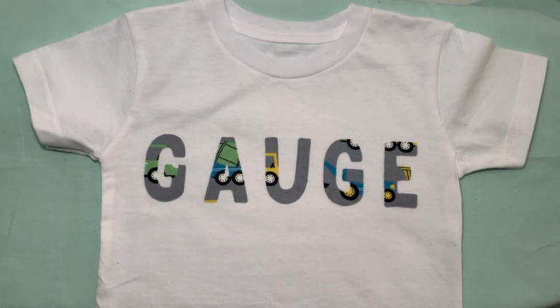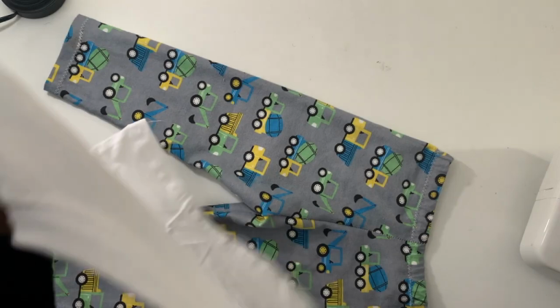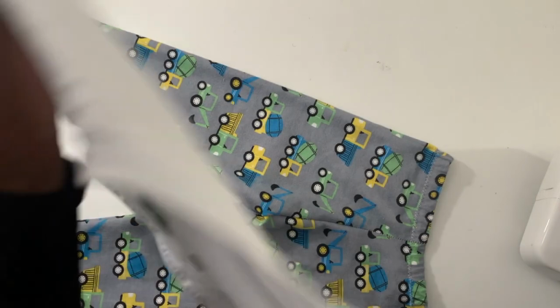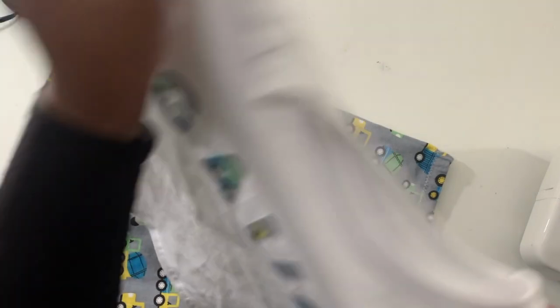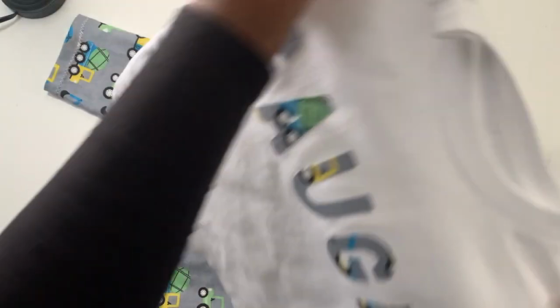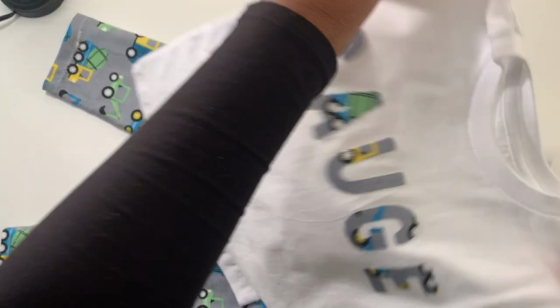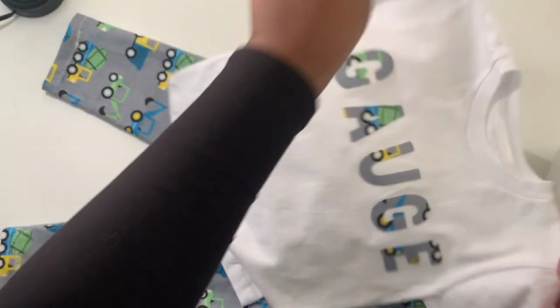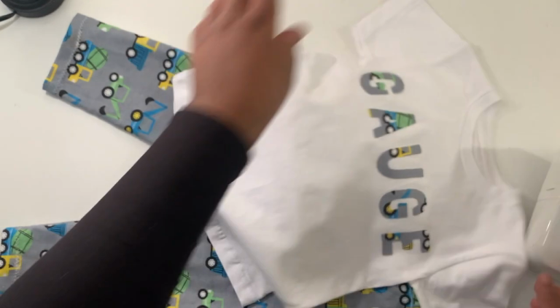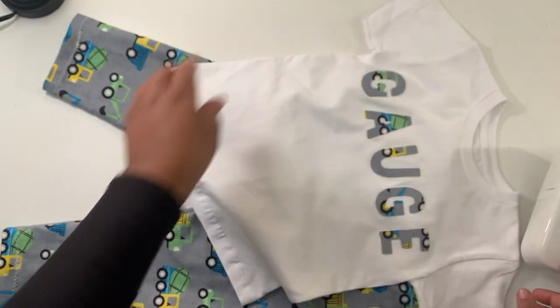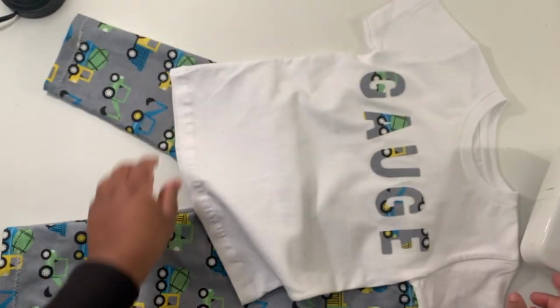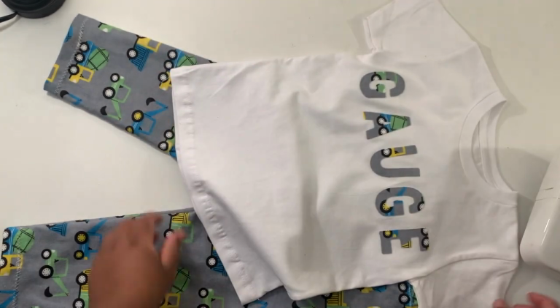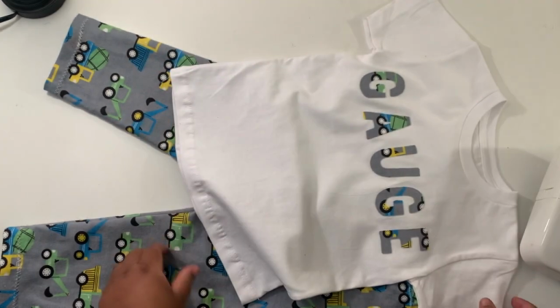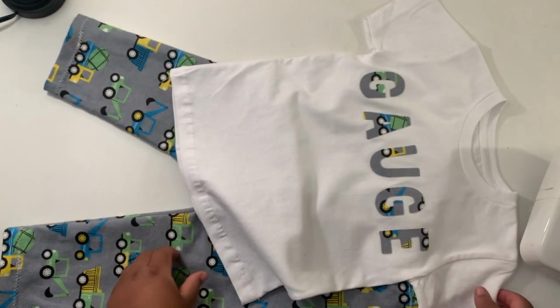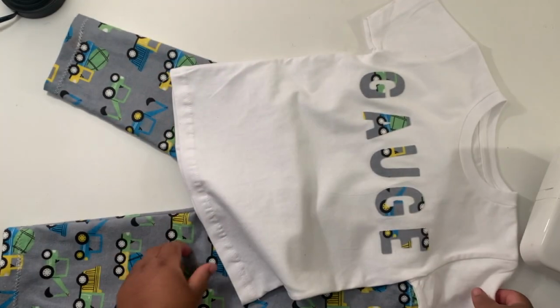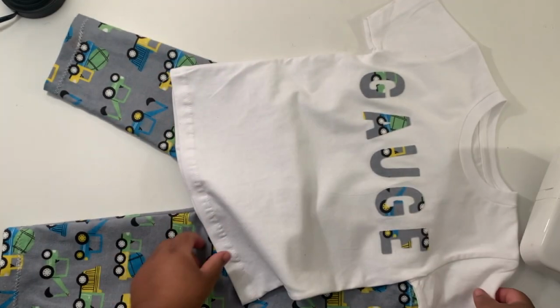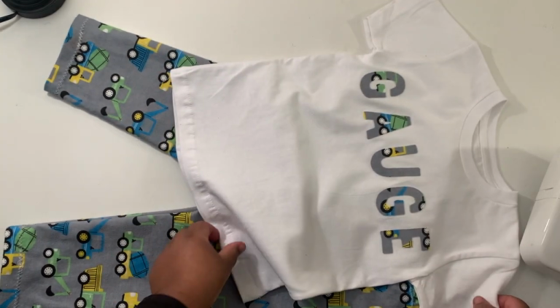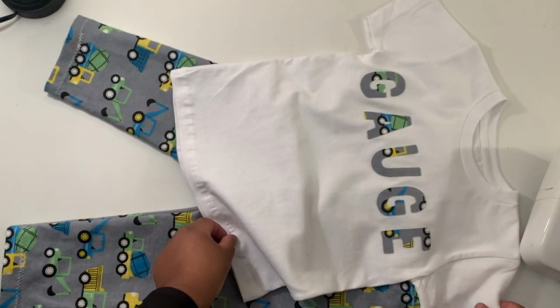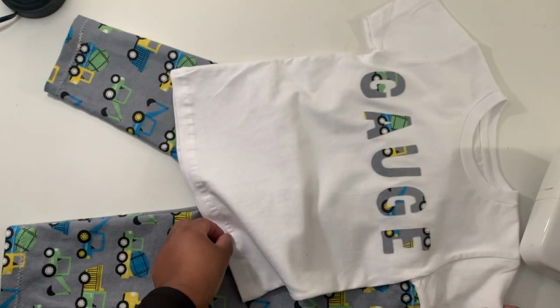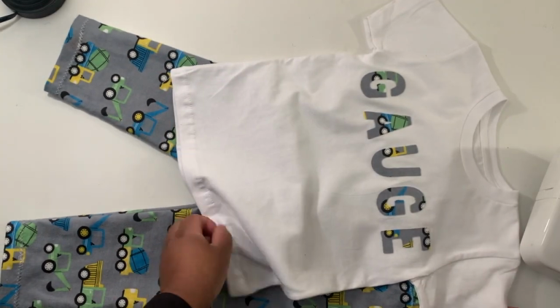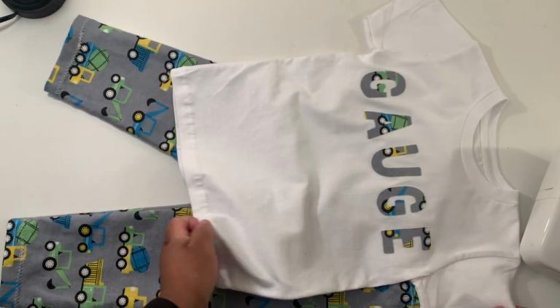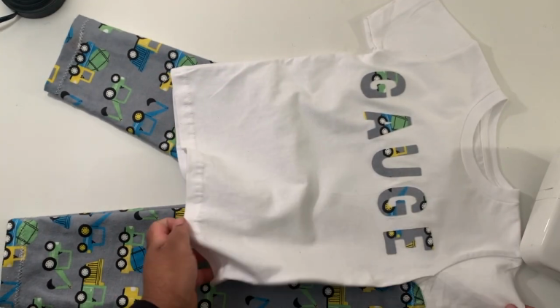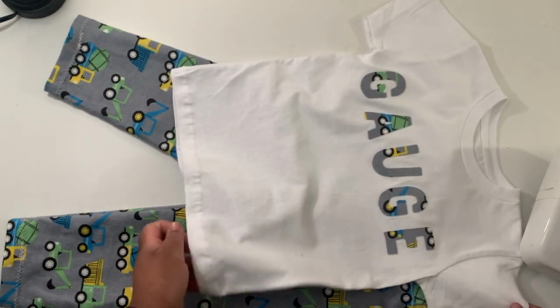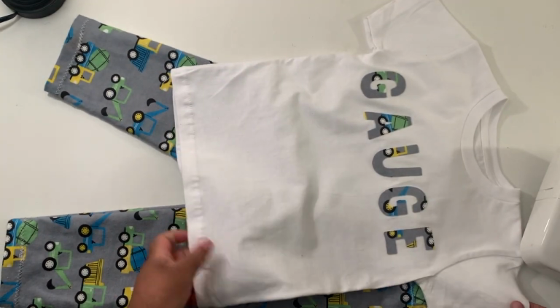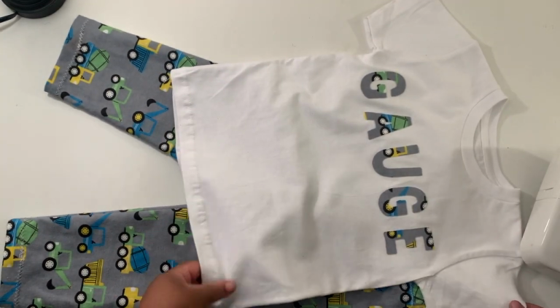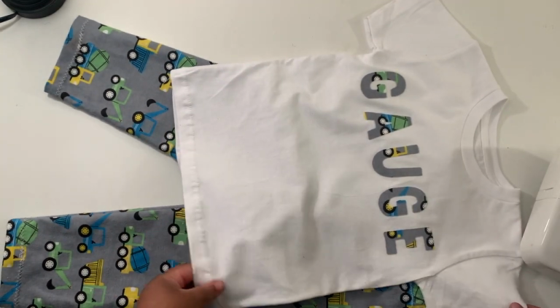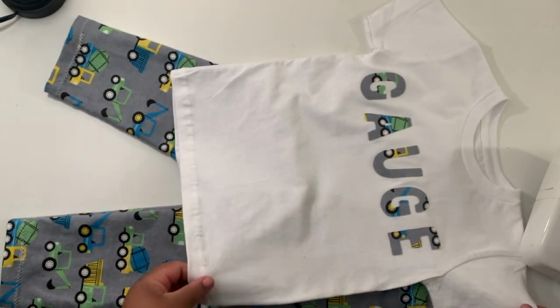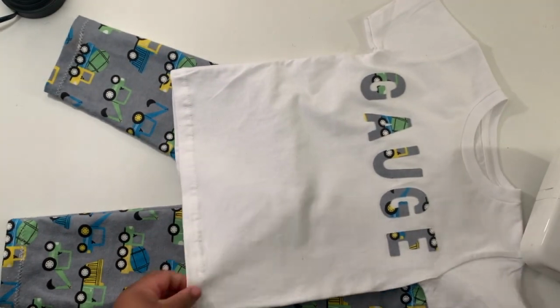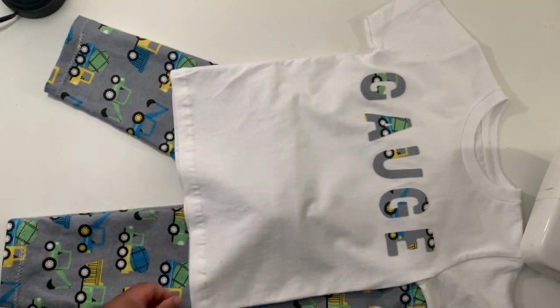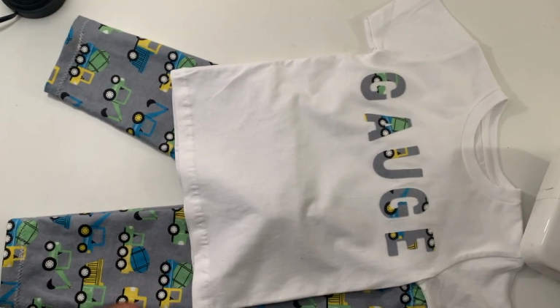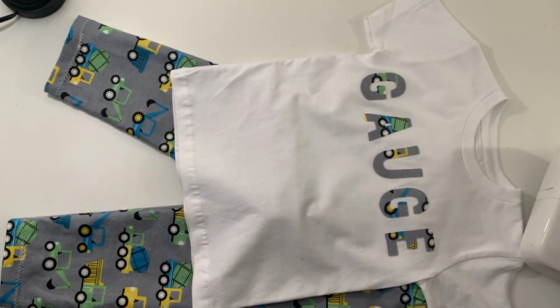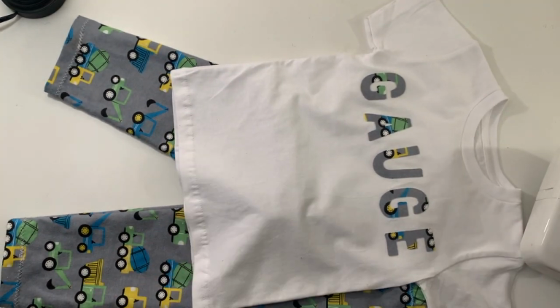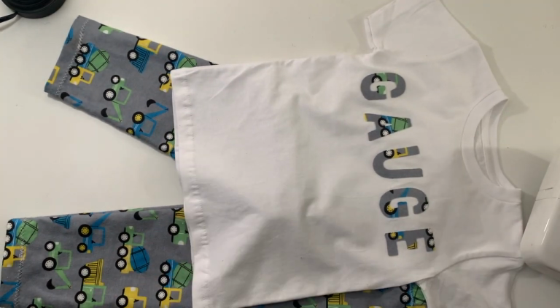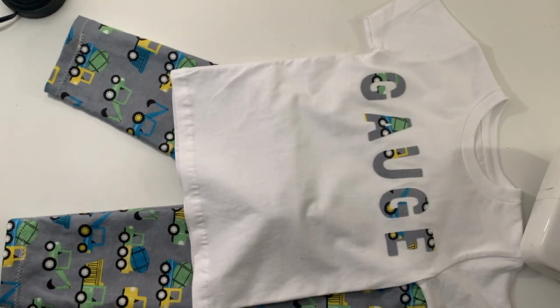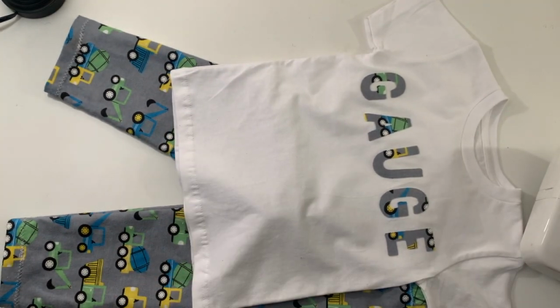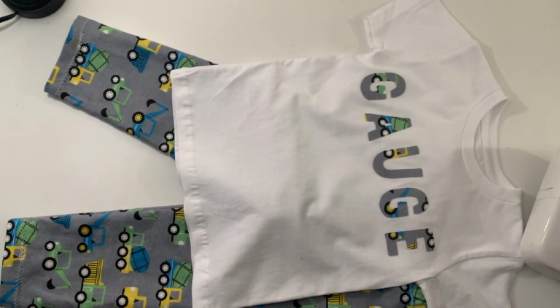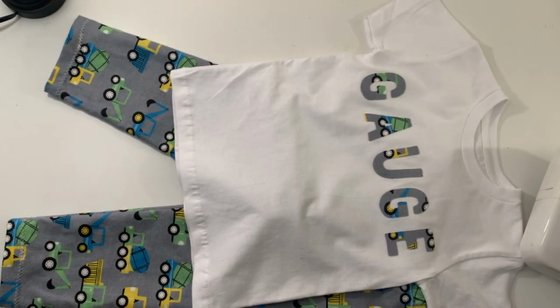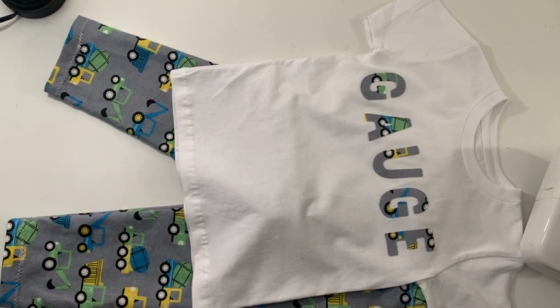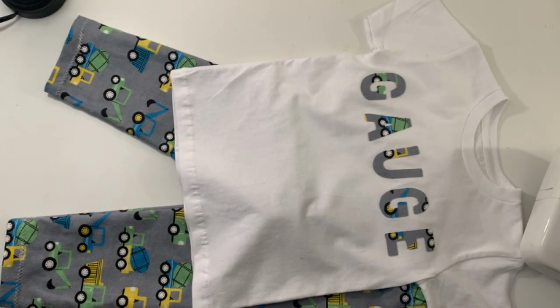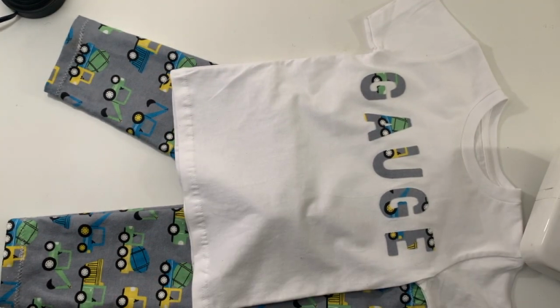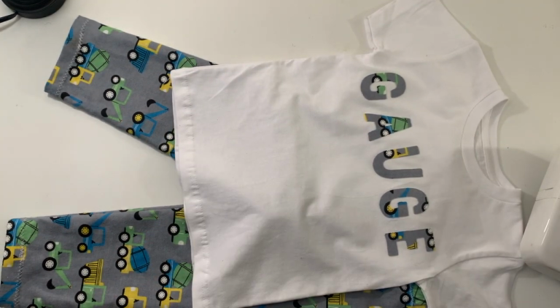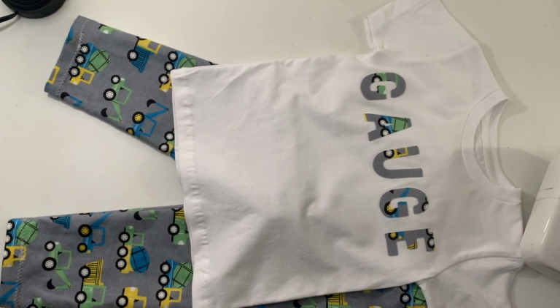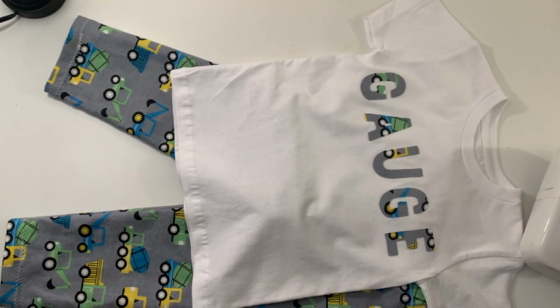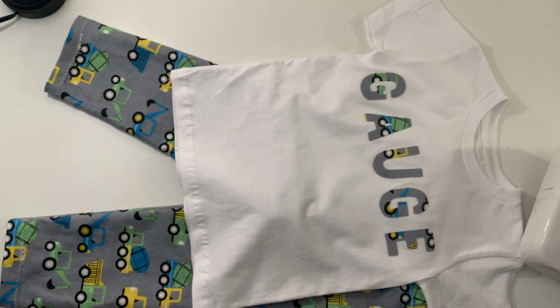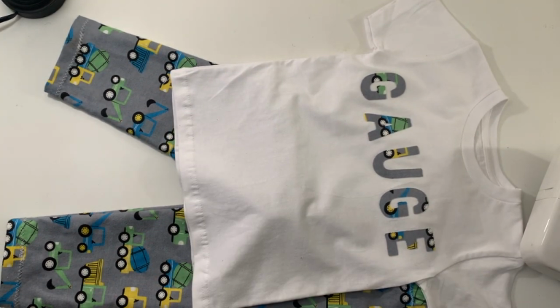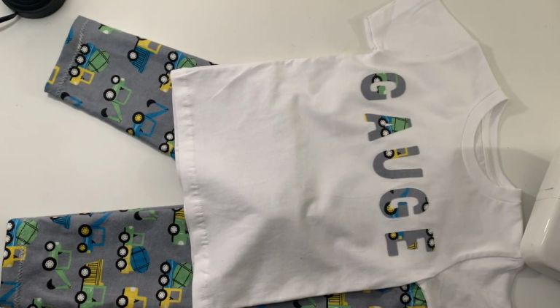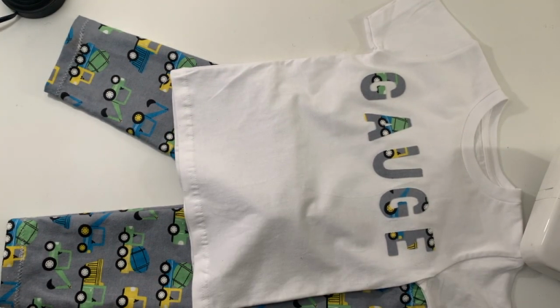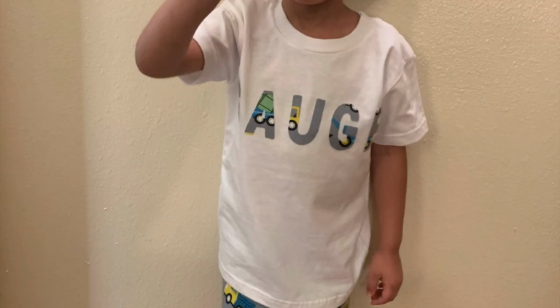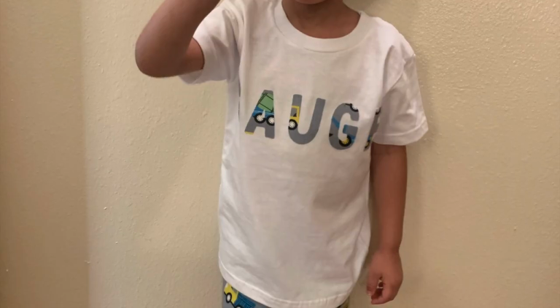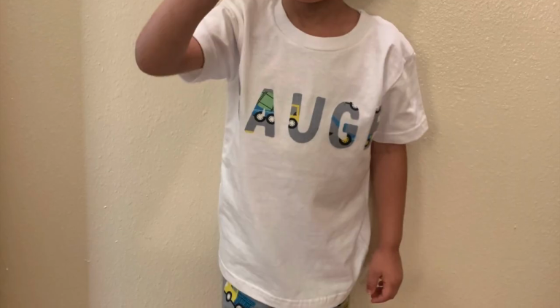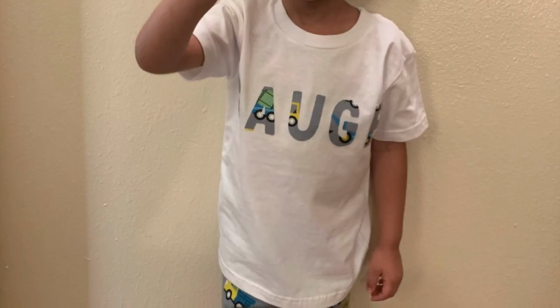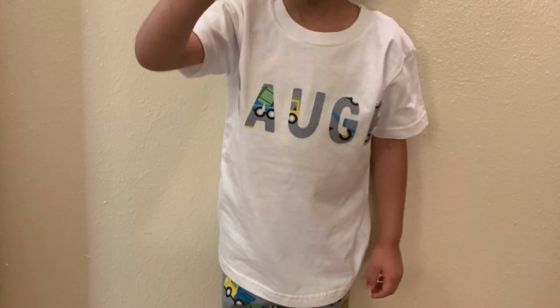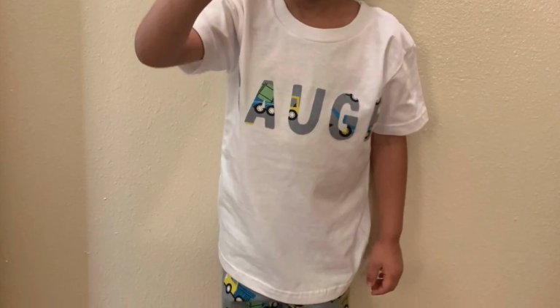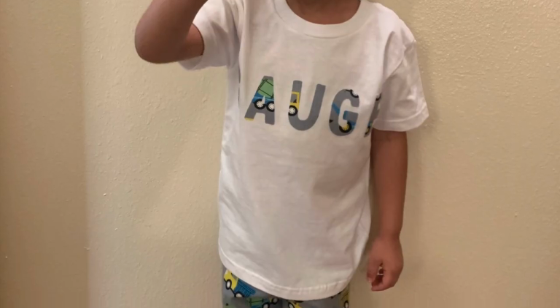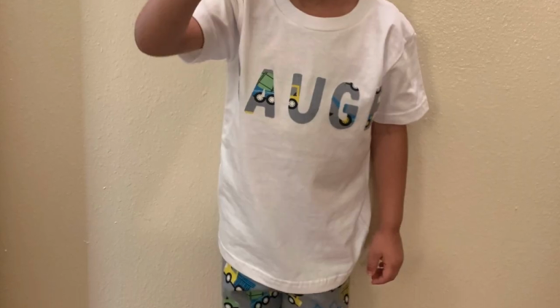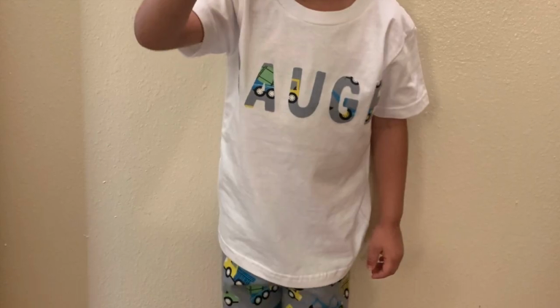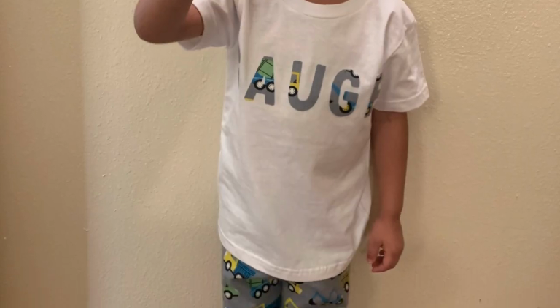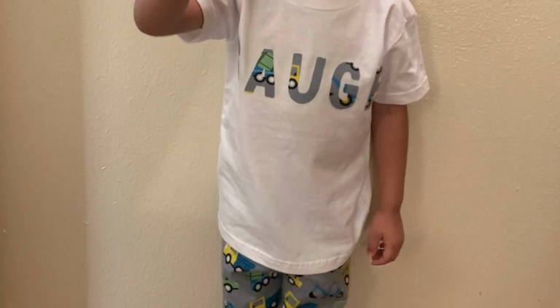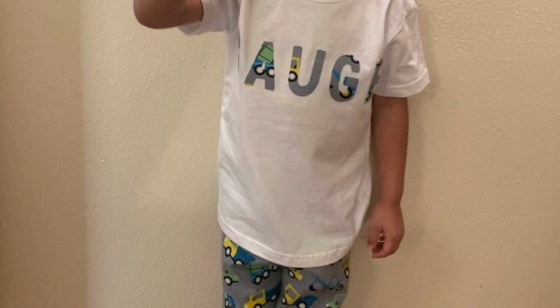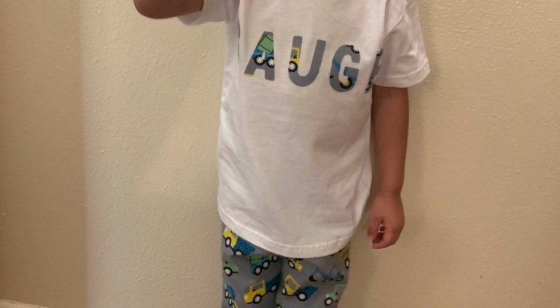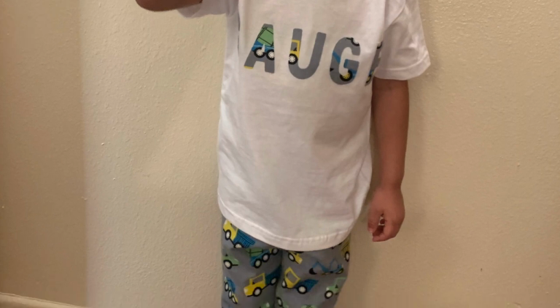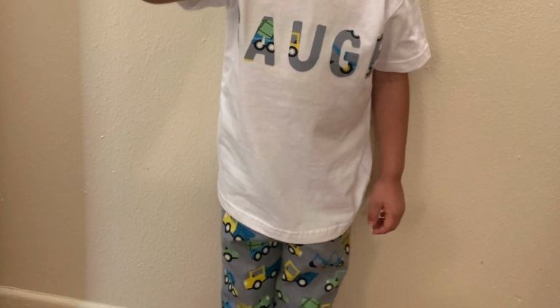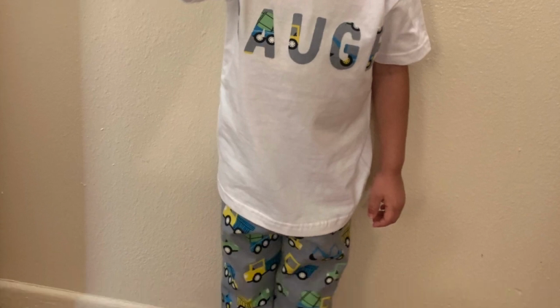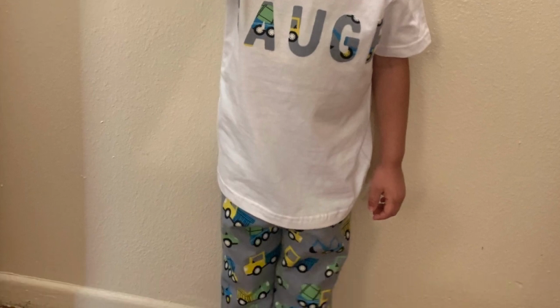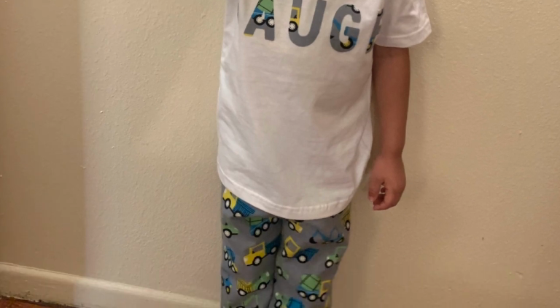If you haven't already, go ahead and watch my previous video on how I made his pajama pants. Thanks for watching!